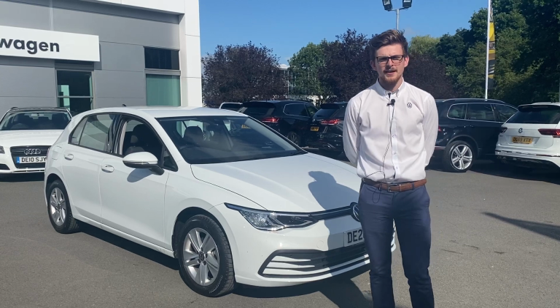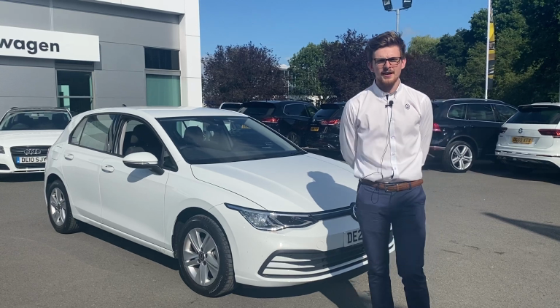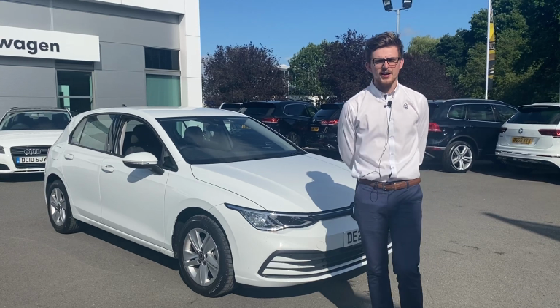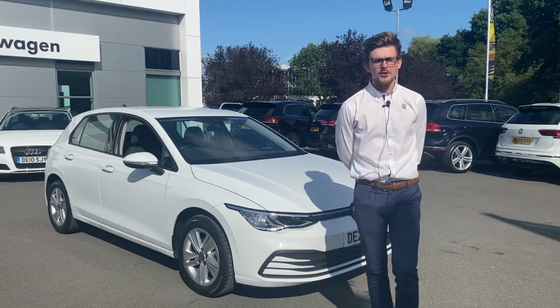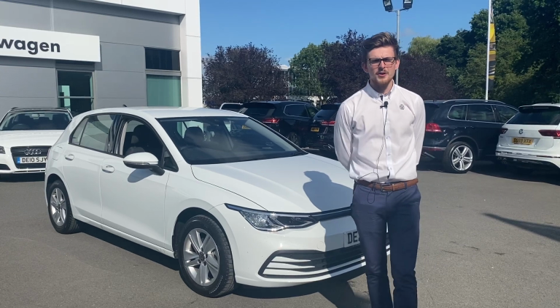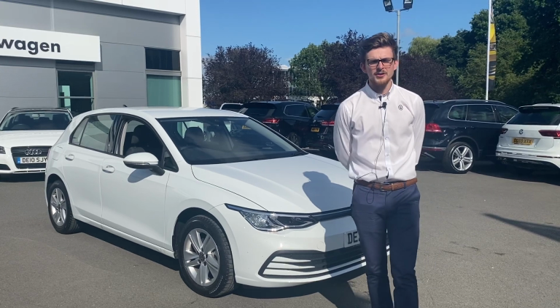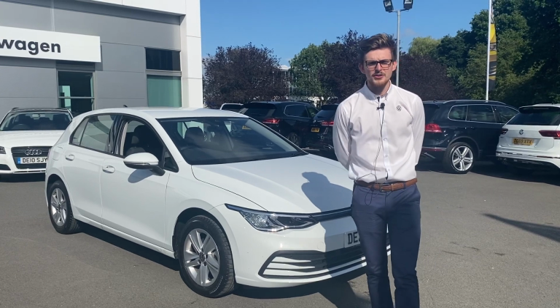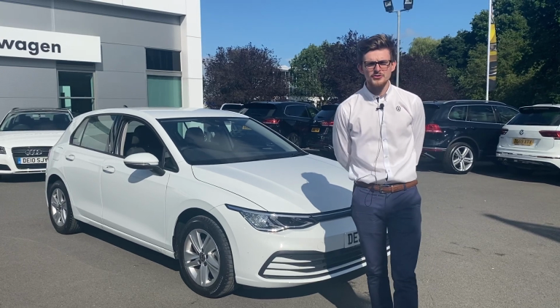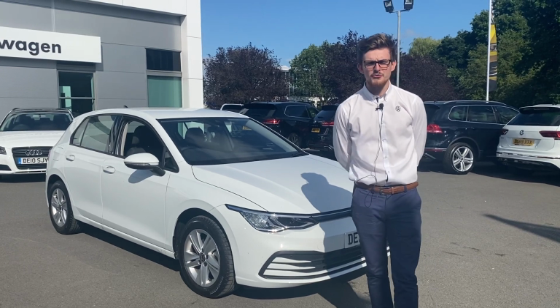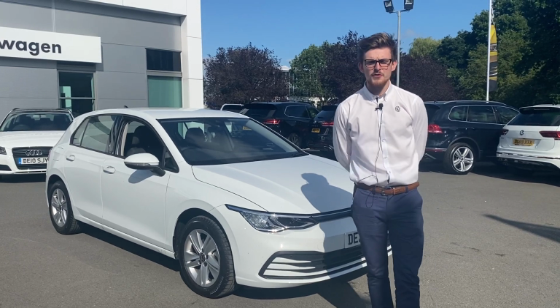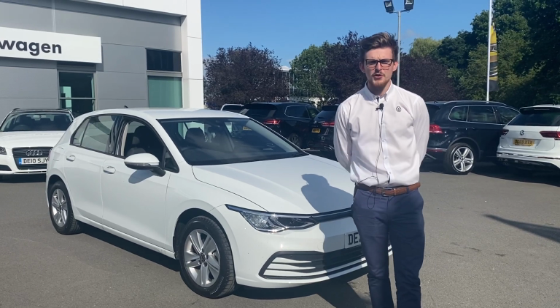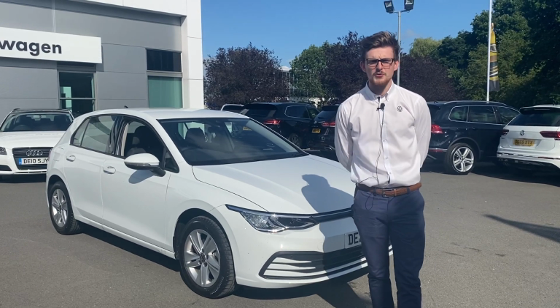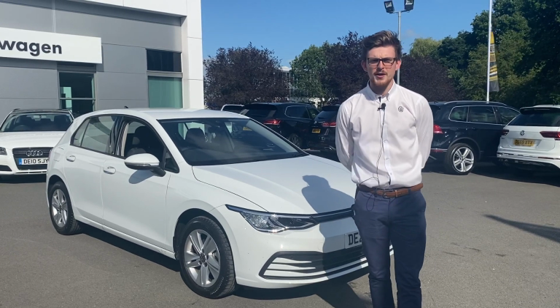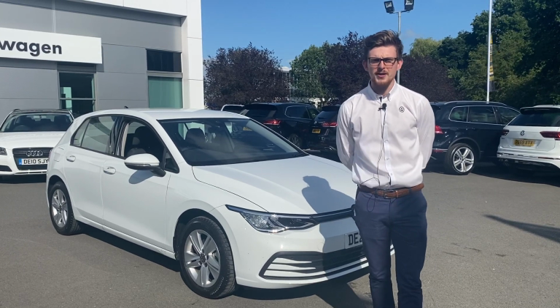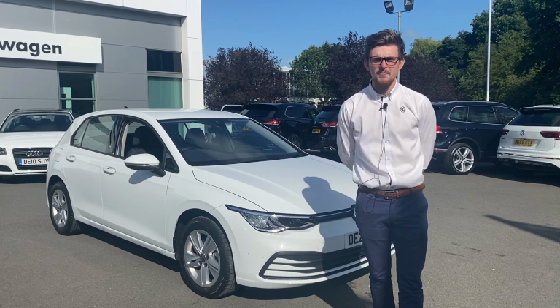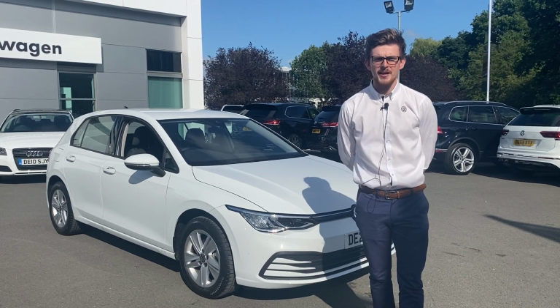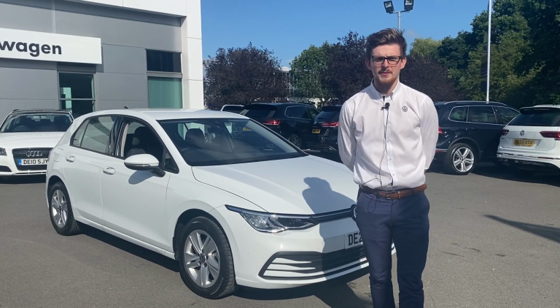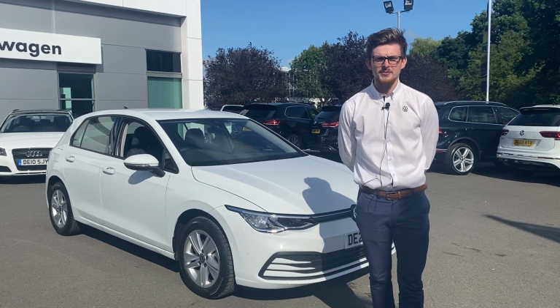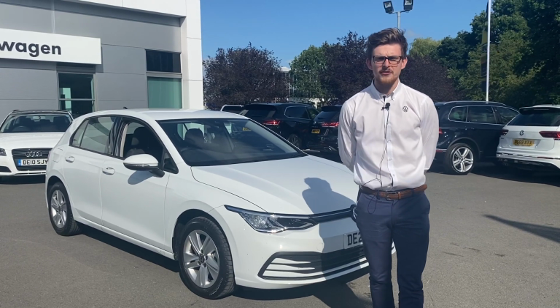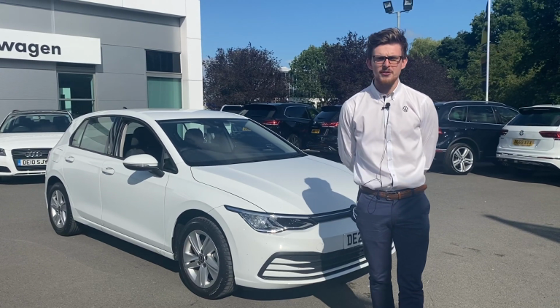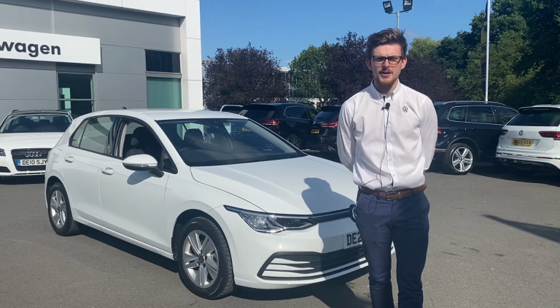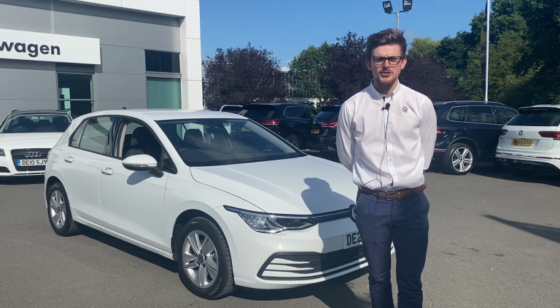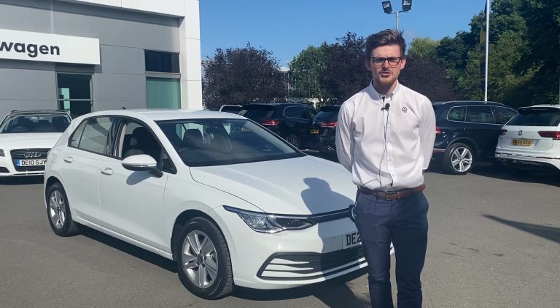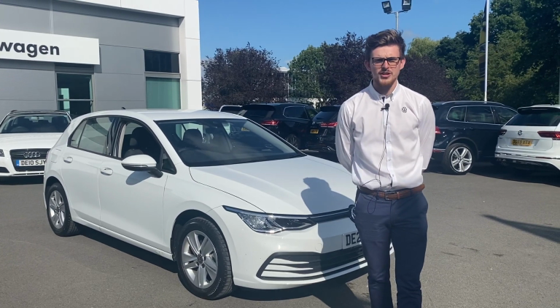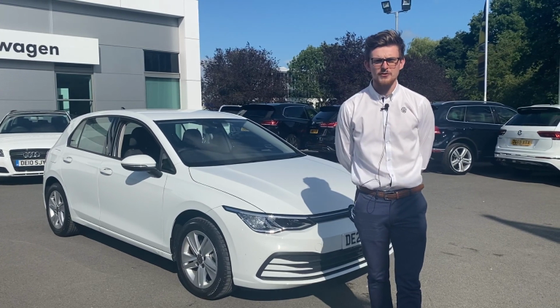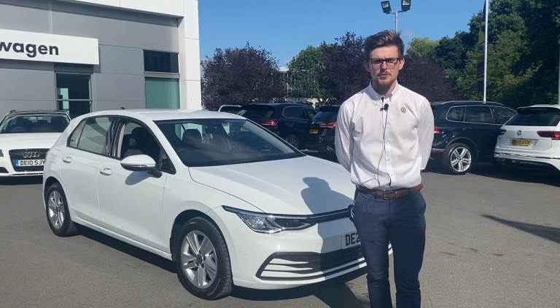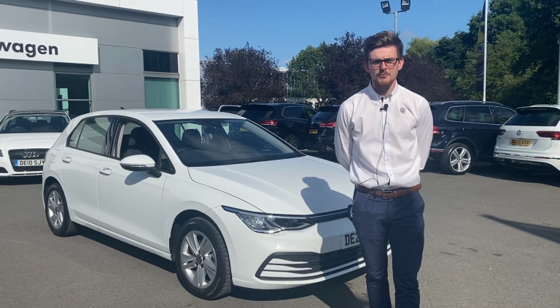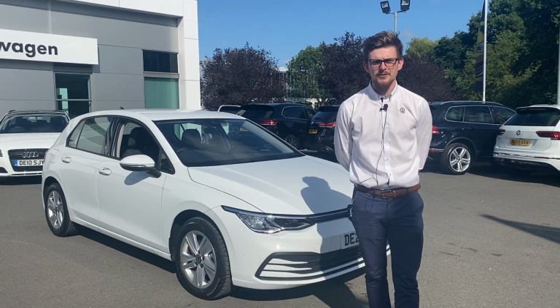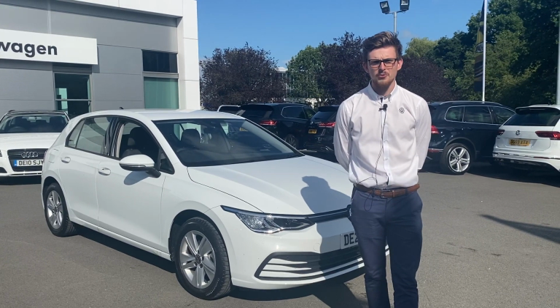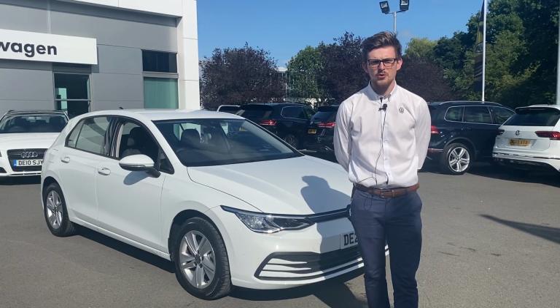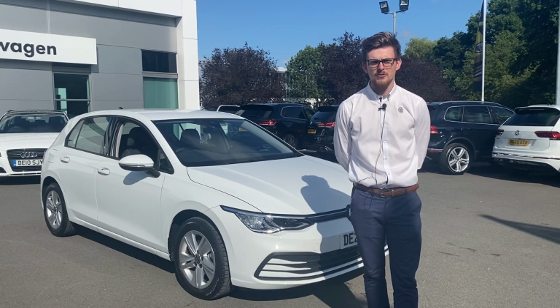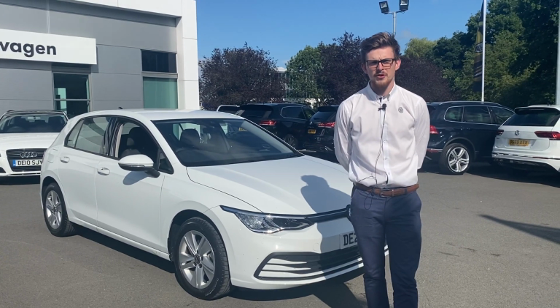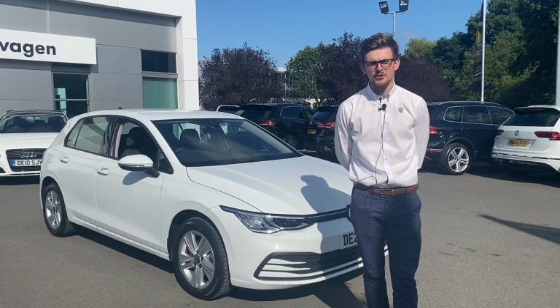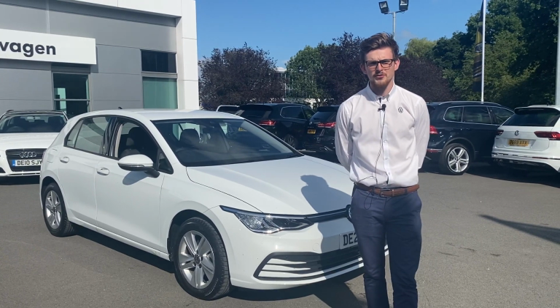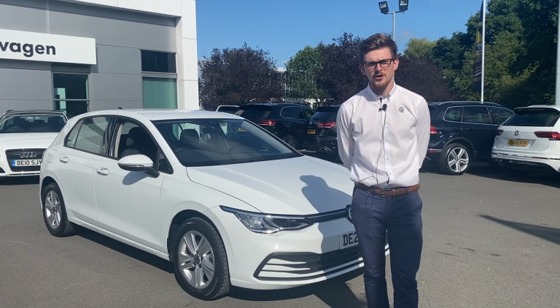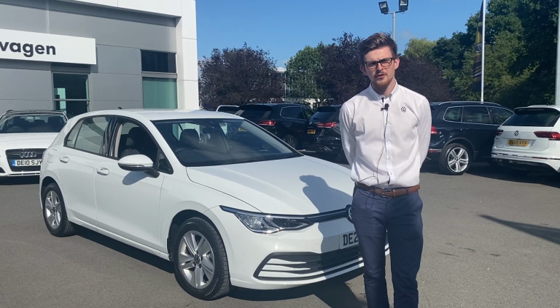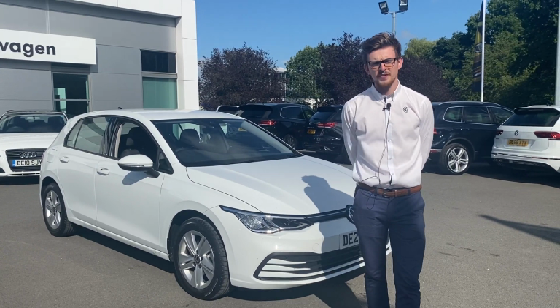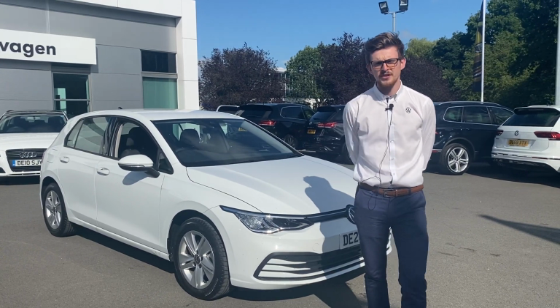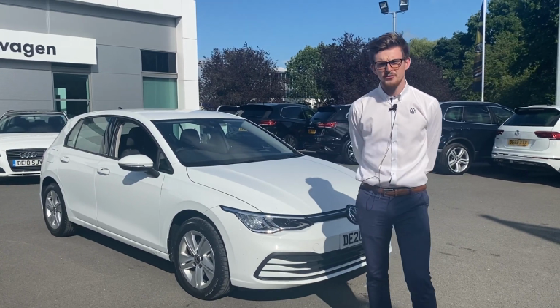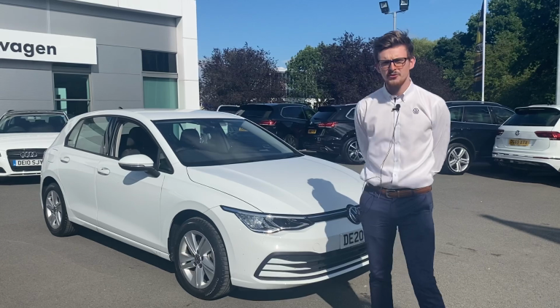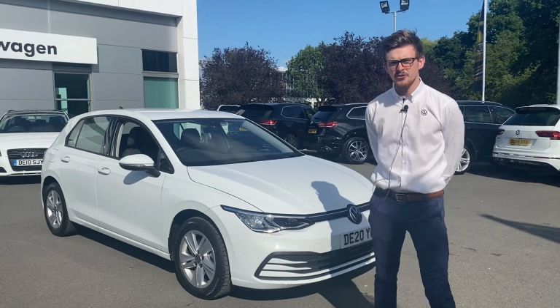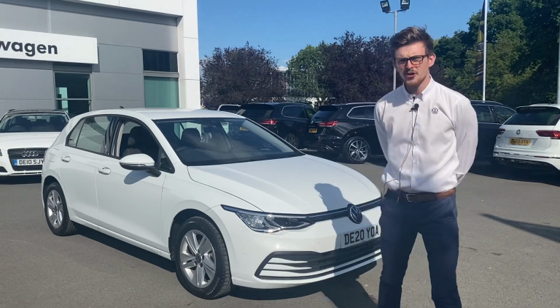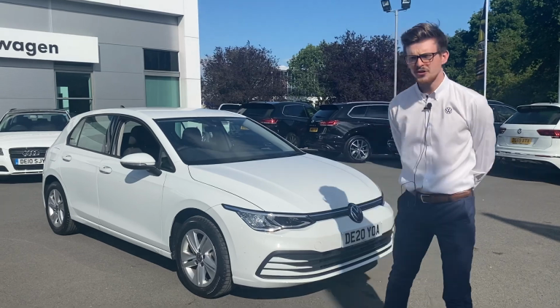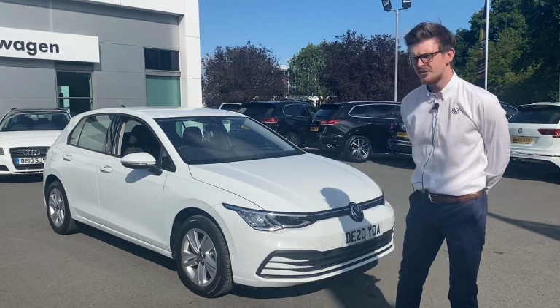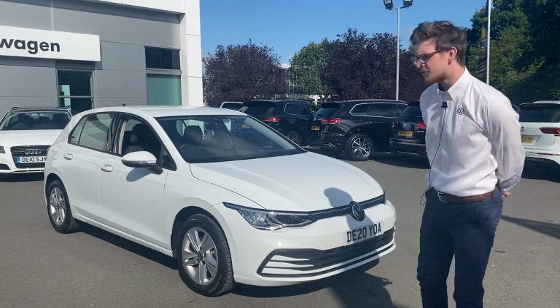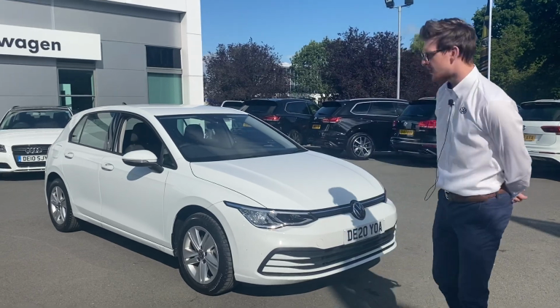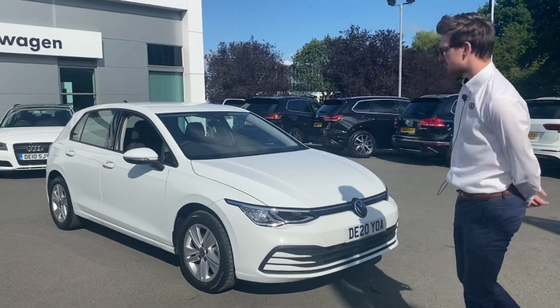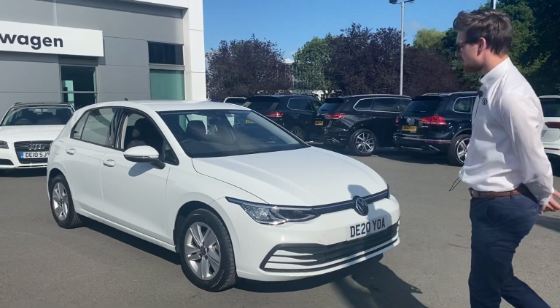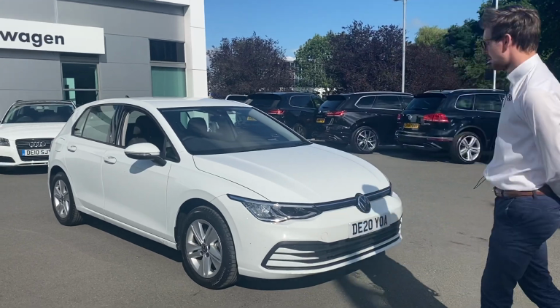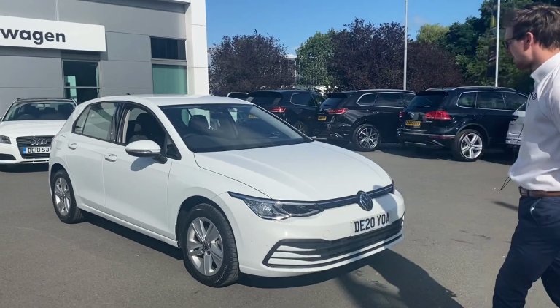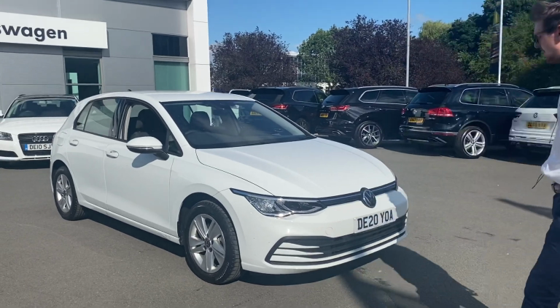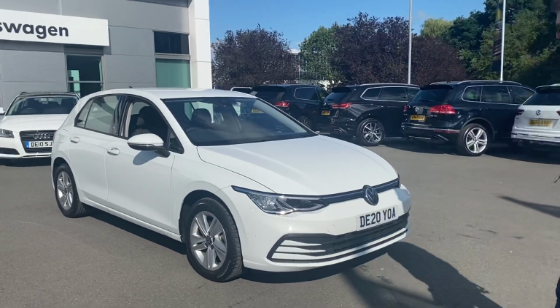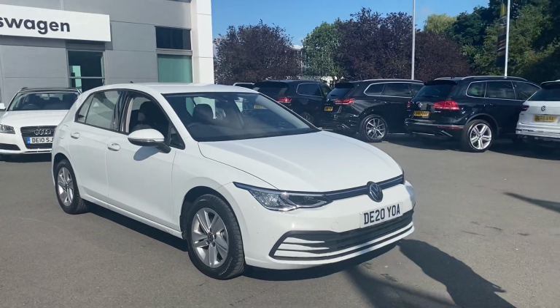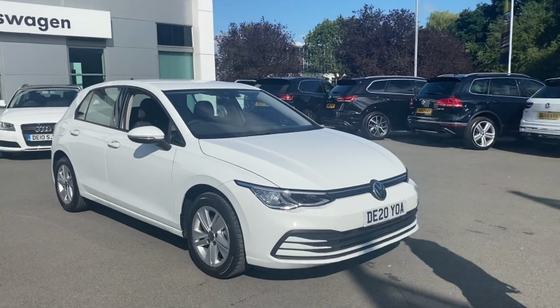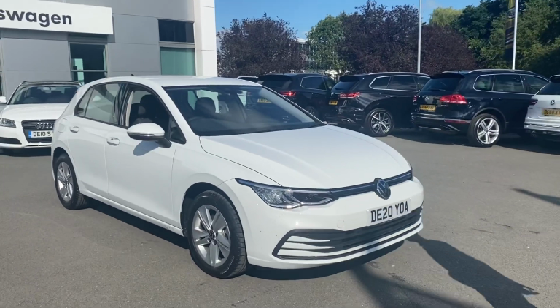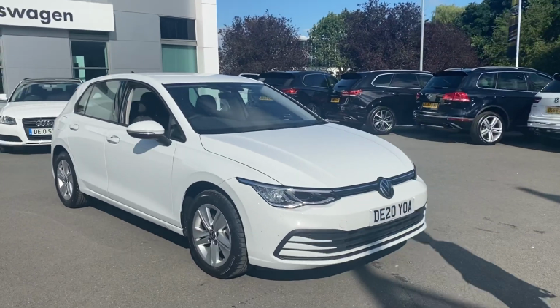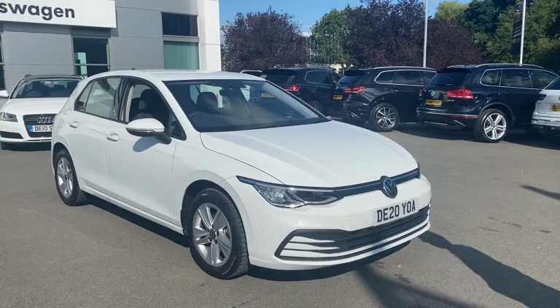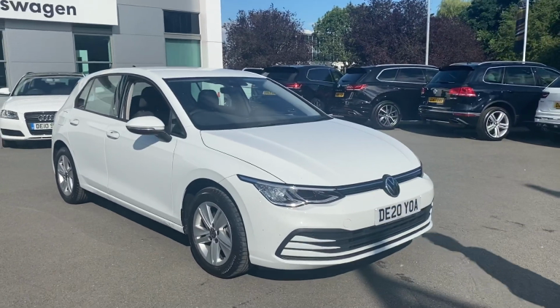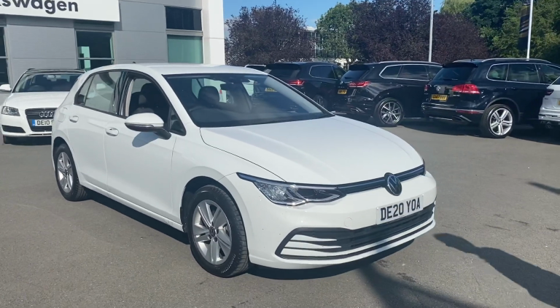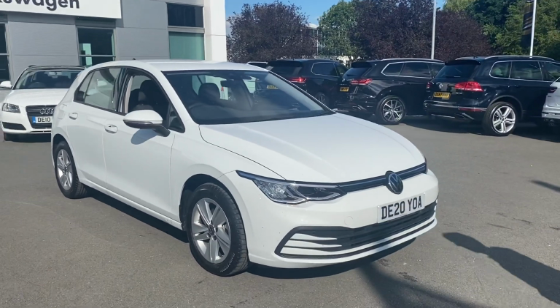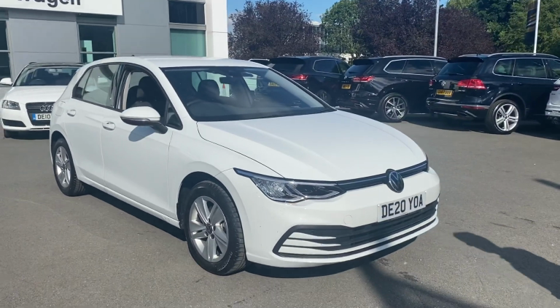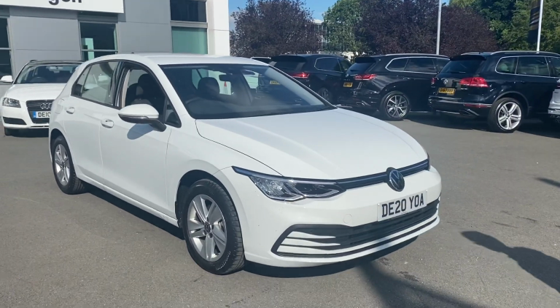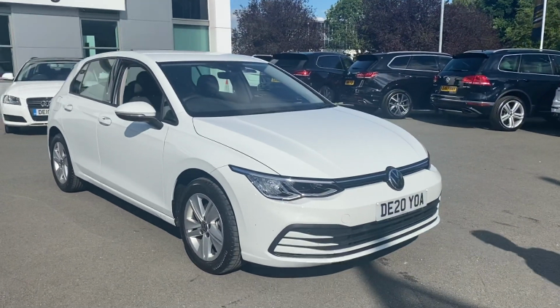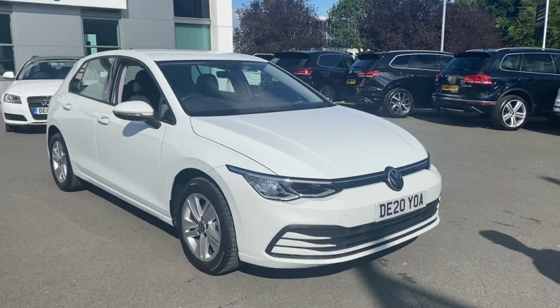Hello and welcome to Crew Volkswagen. My name is Aaron. I'm here just to give you a brief walk around of the Golf 8 that we currently have in stock. So without any further ado, let's show you around the vehicle.